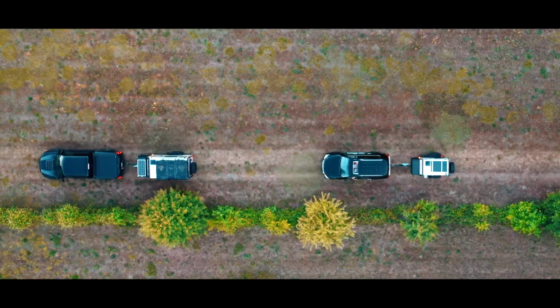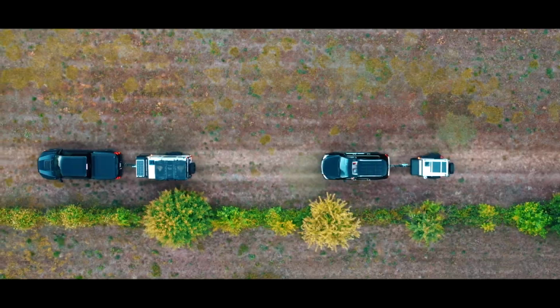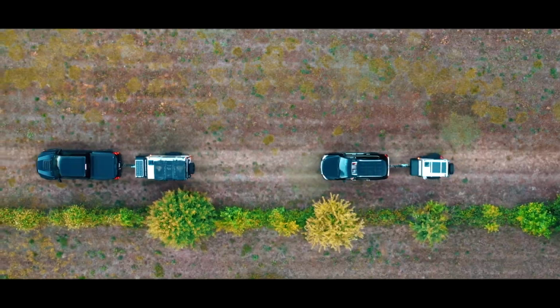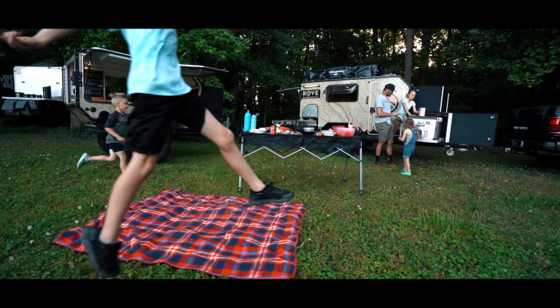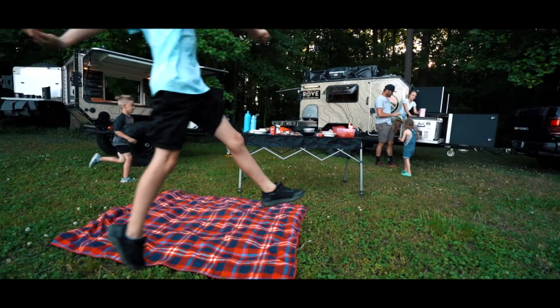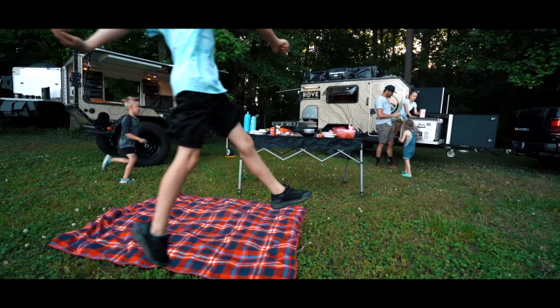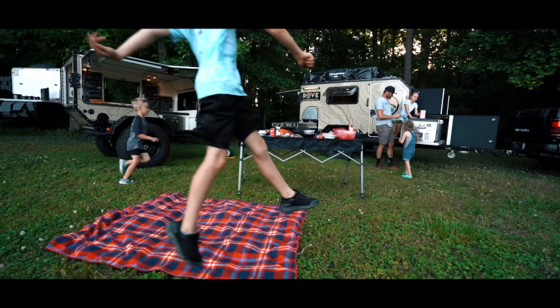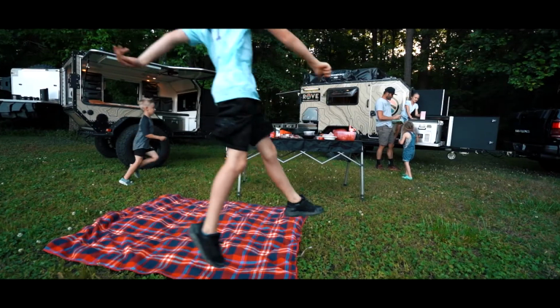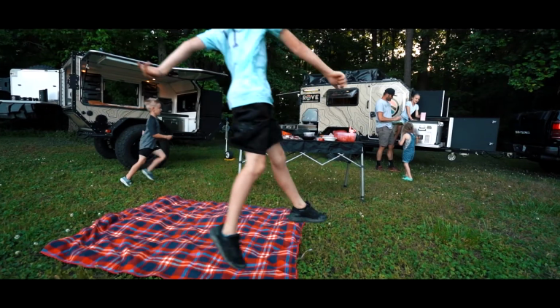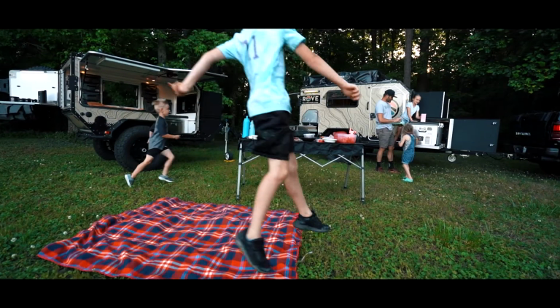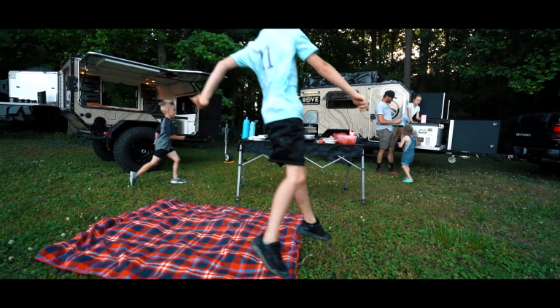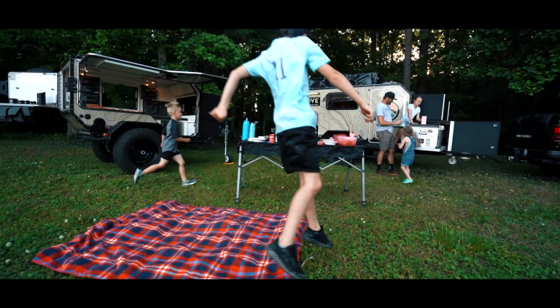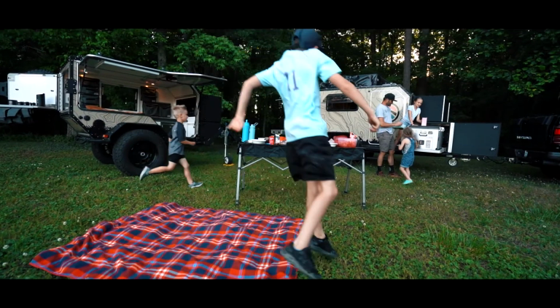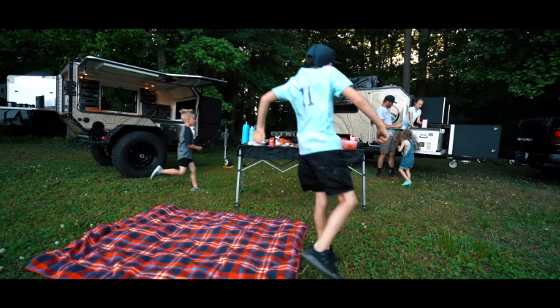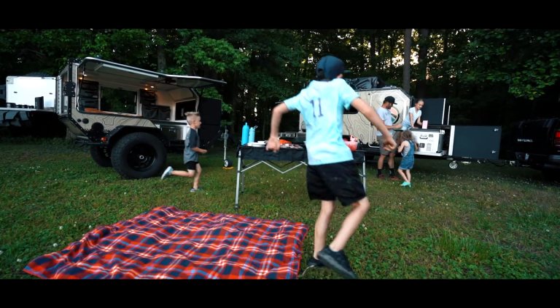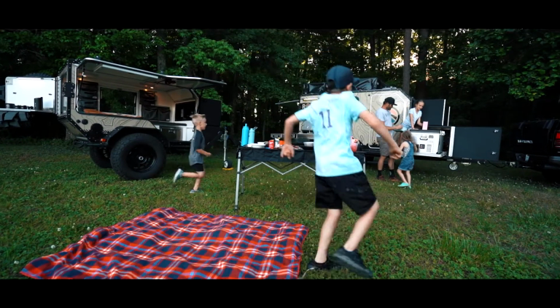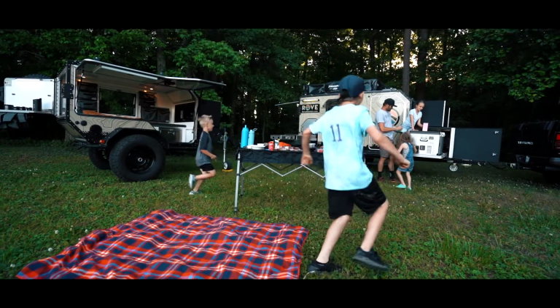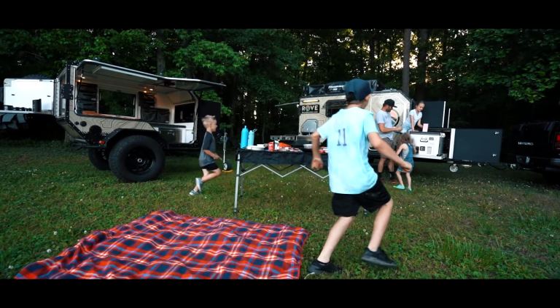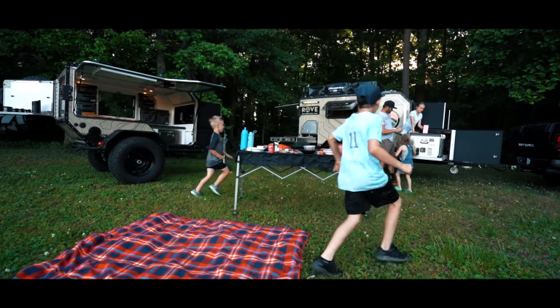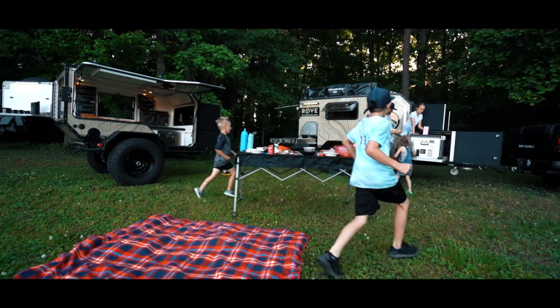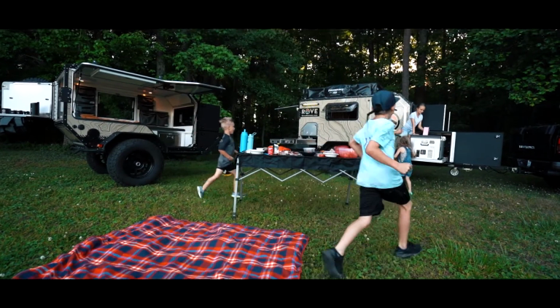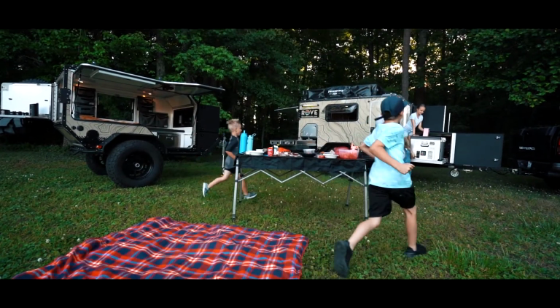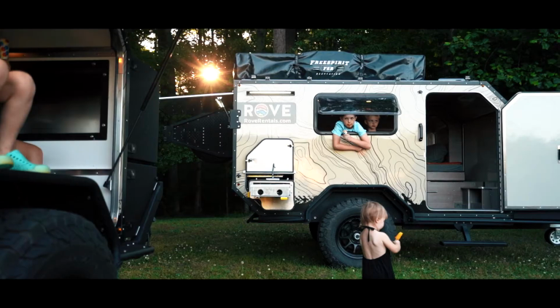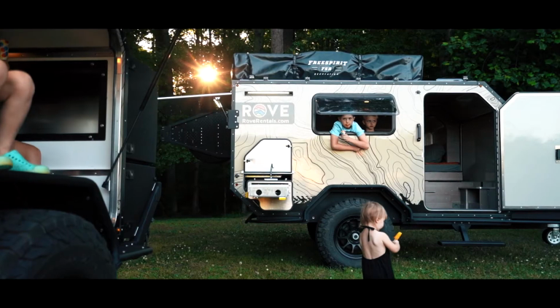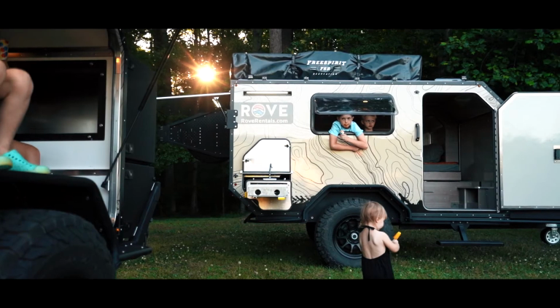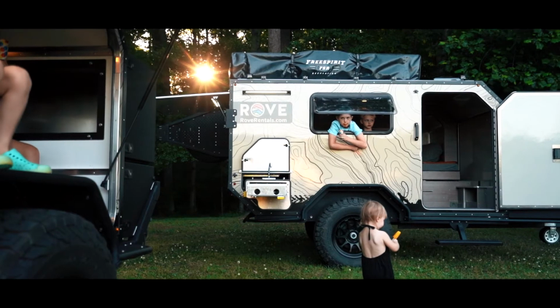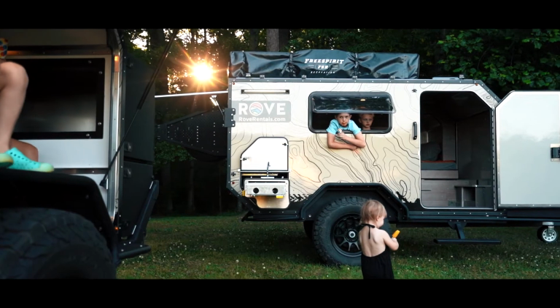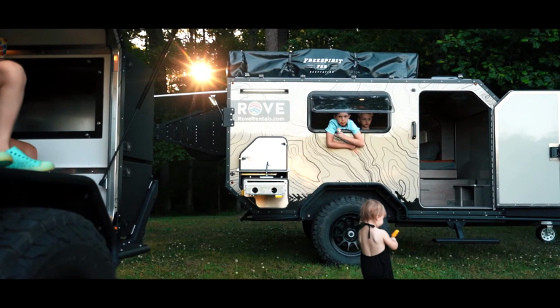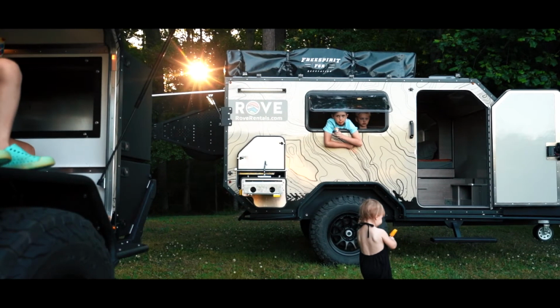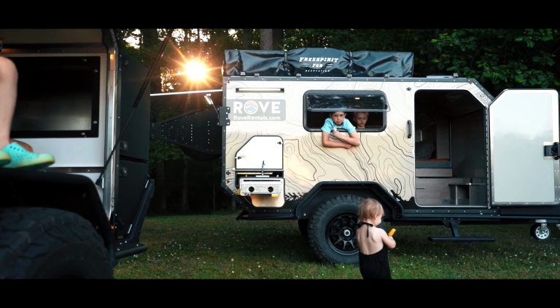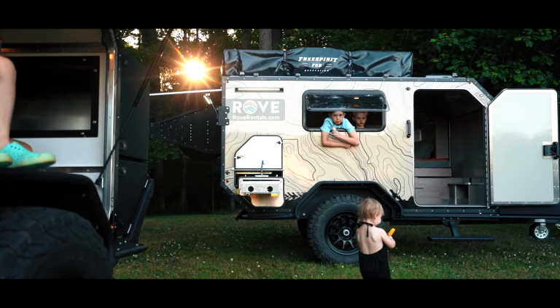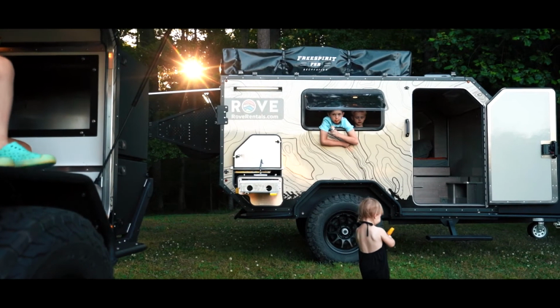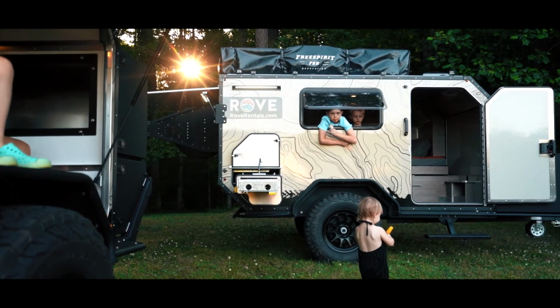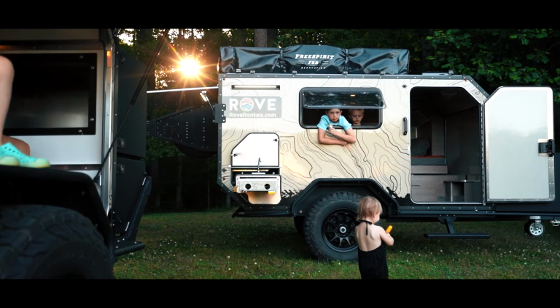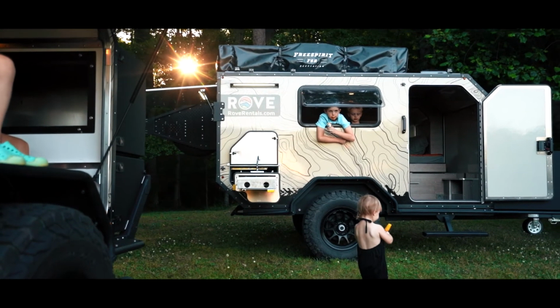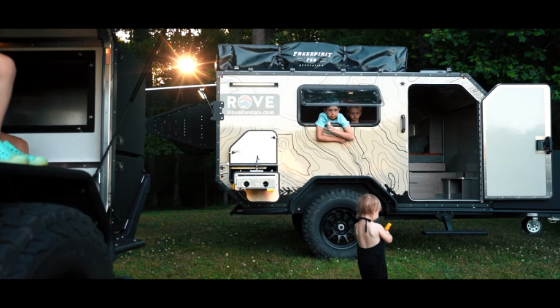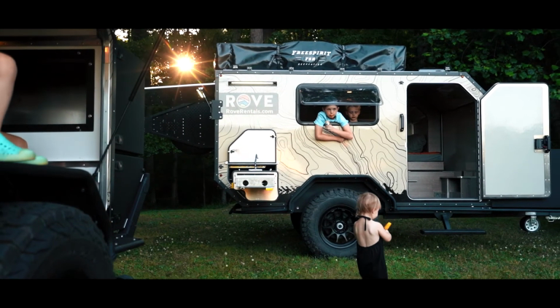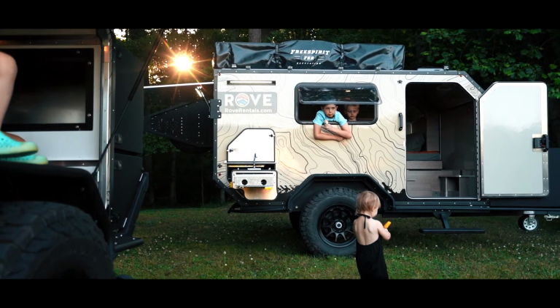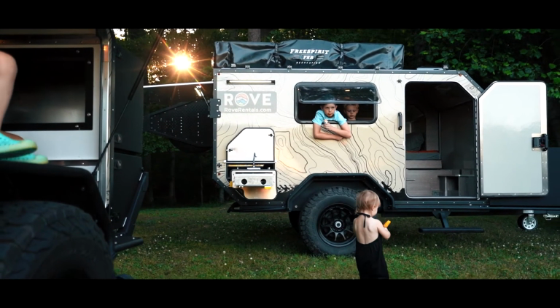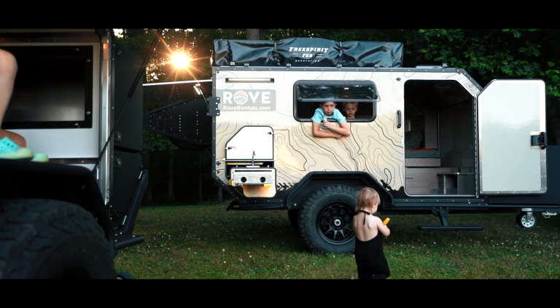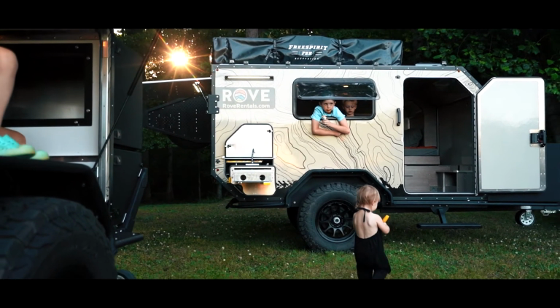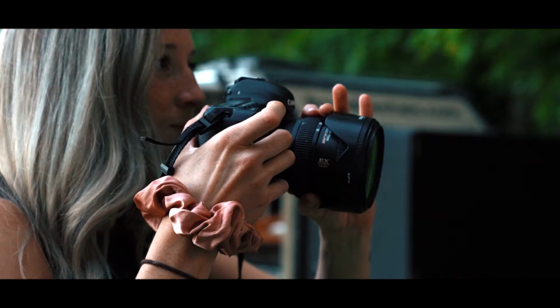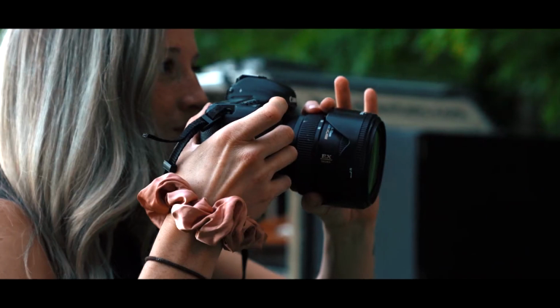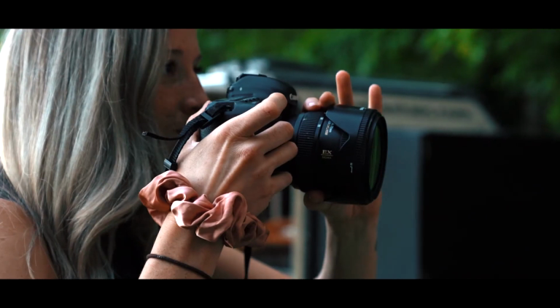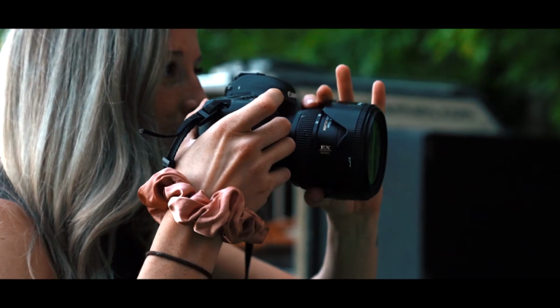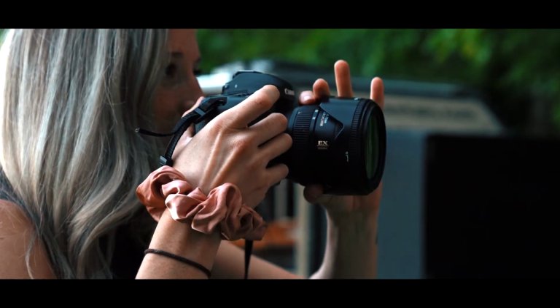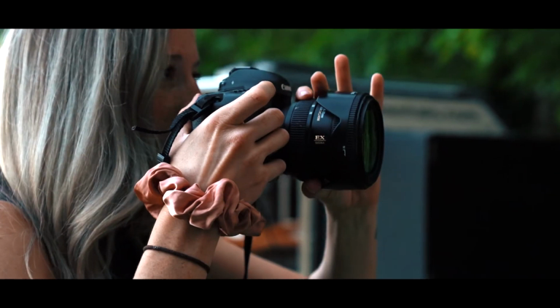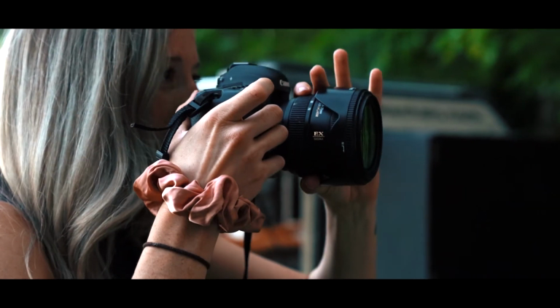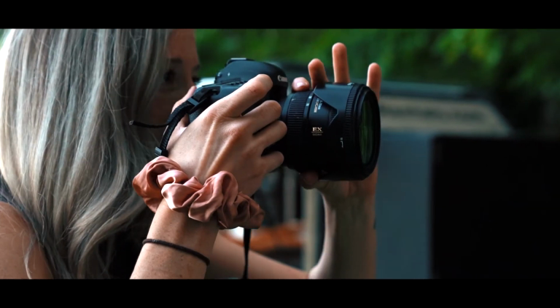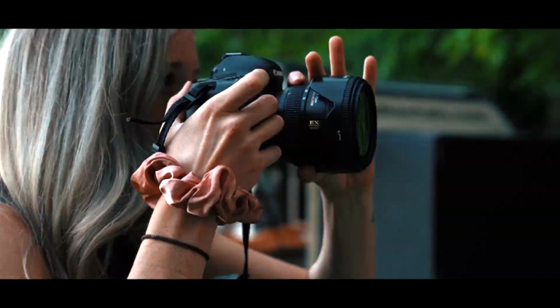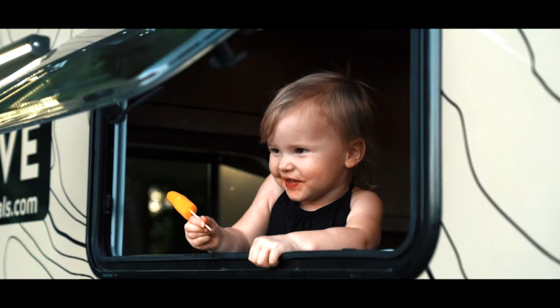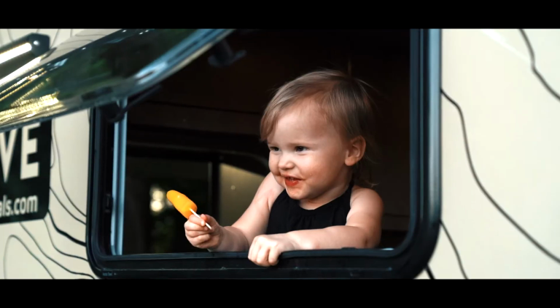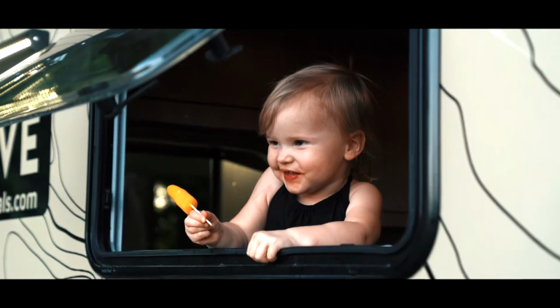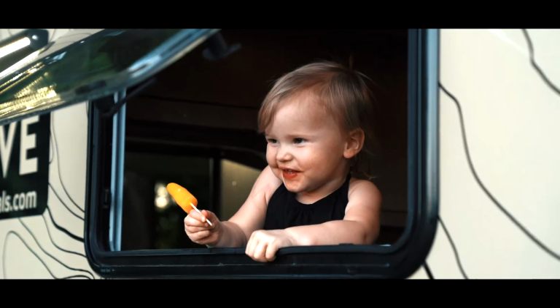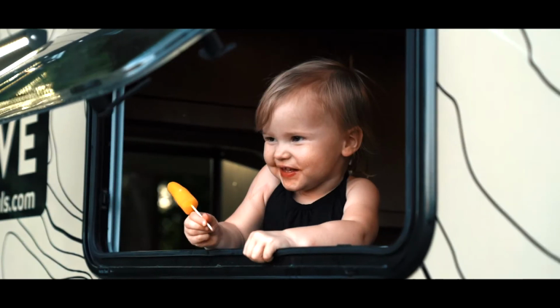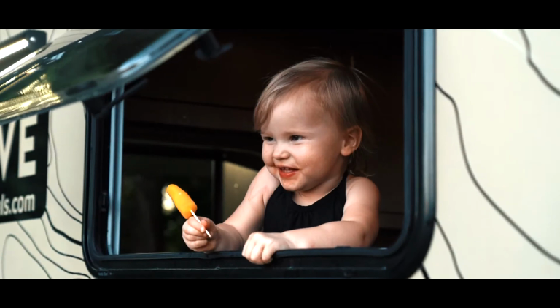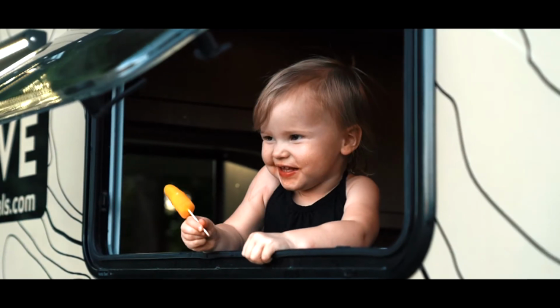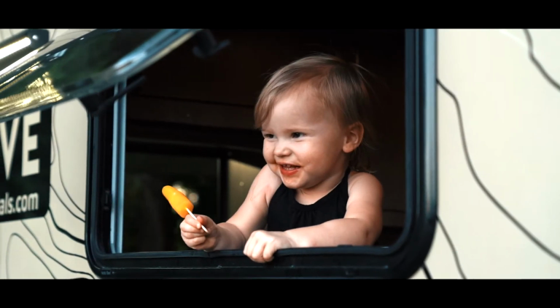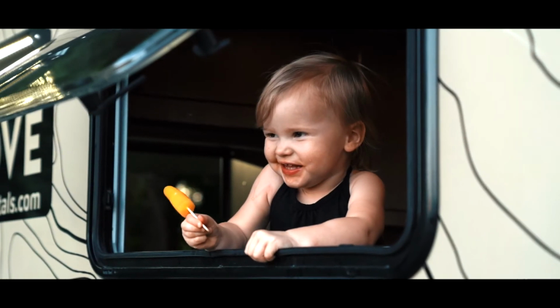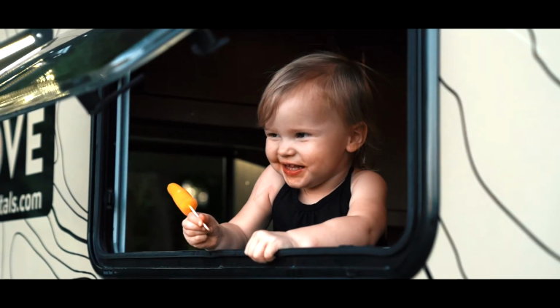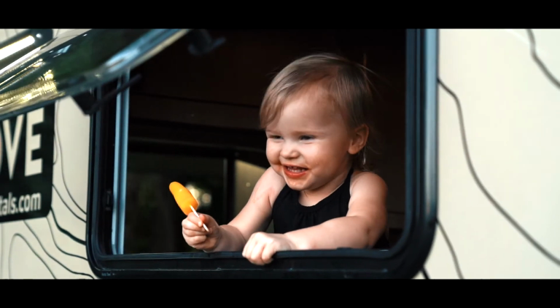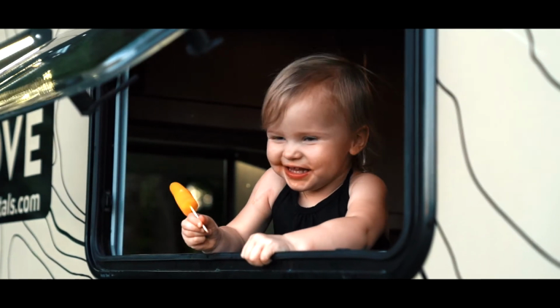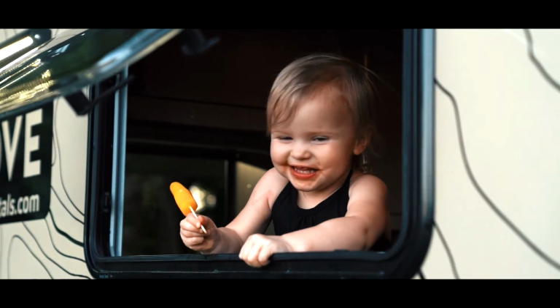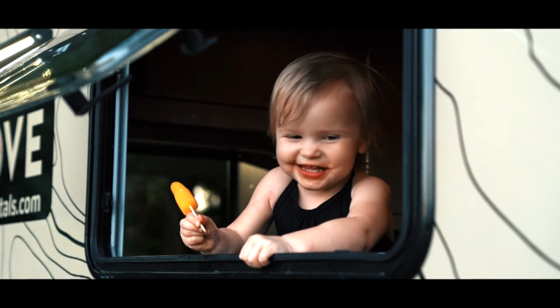All right, that's it for the SO model. If you need more information, check out the website roverentals.com and we'll see you out on the trails.